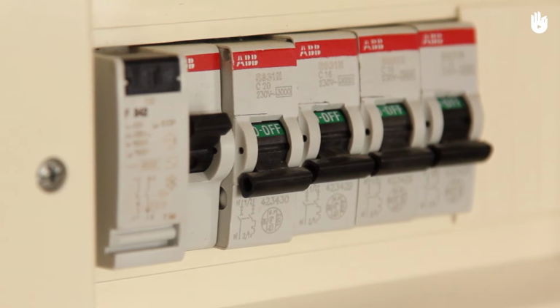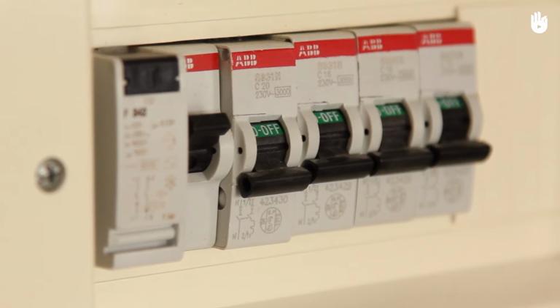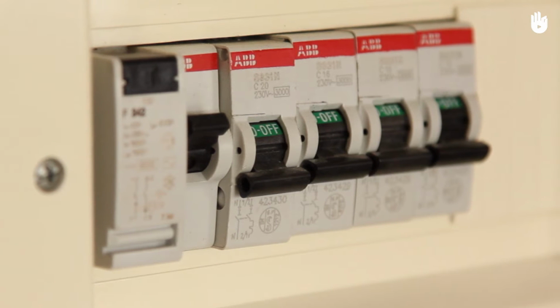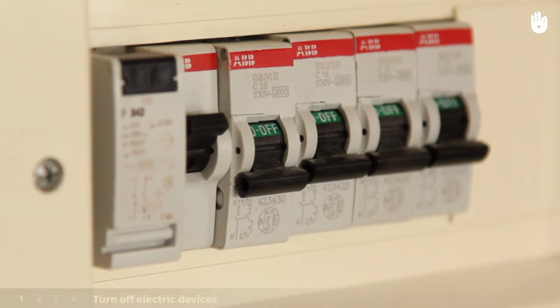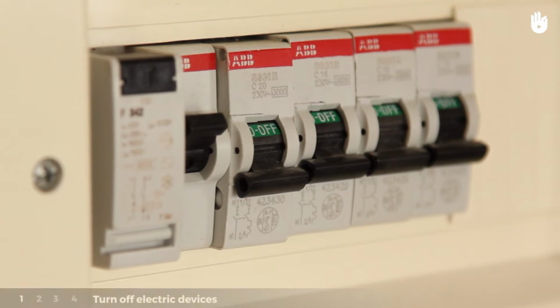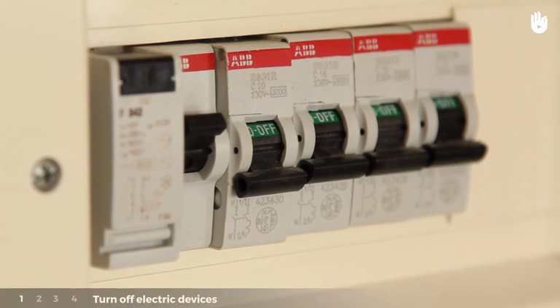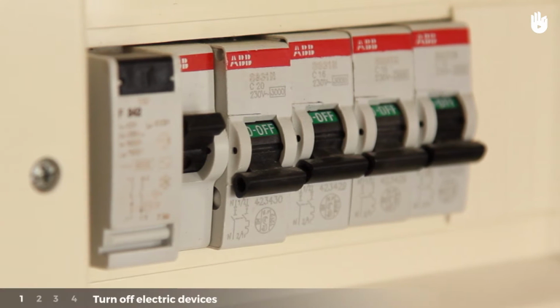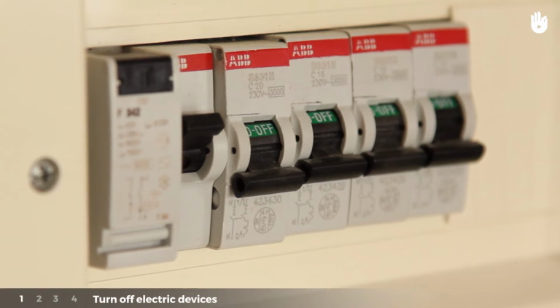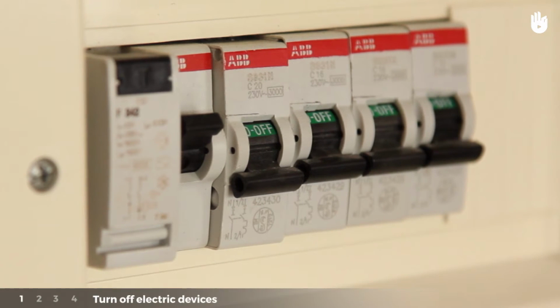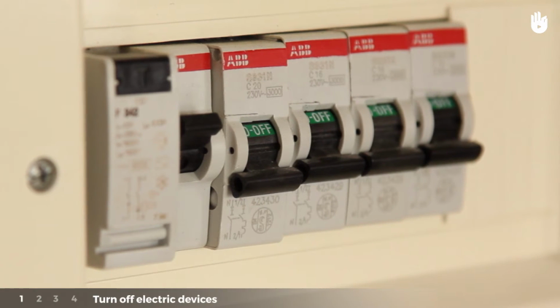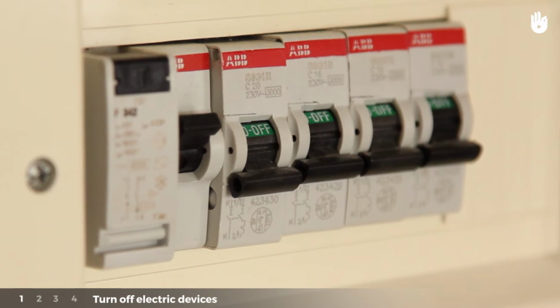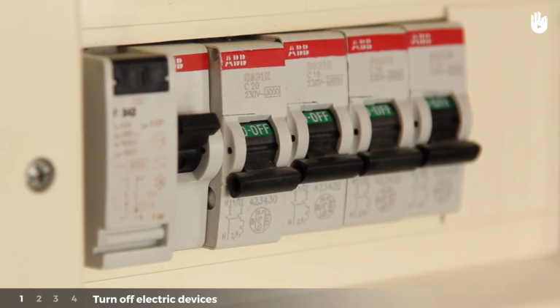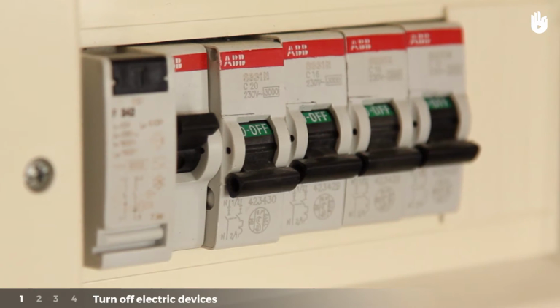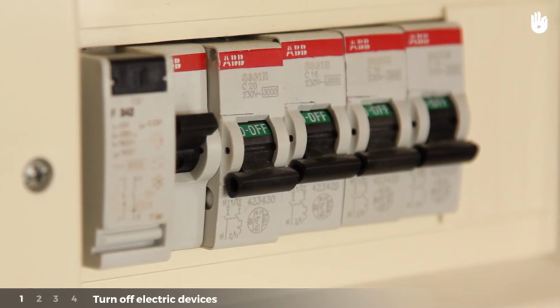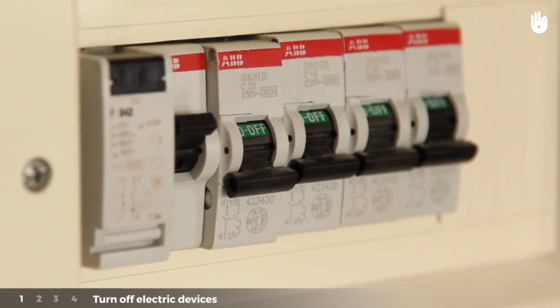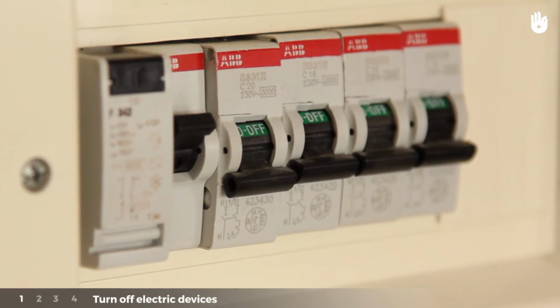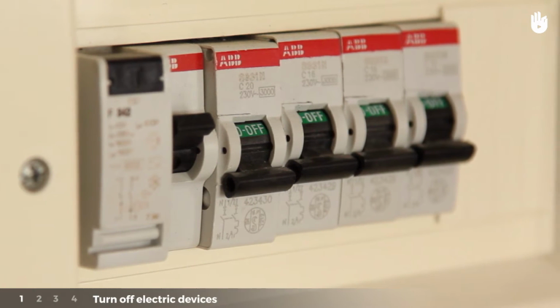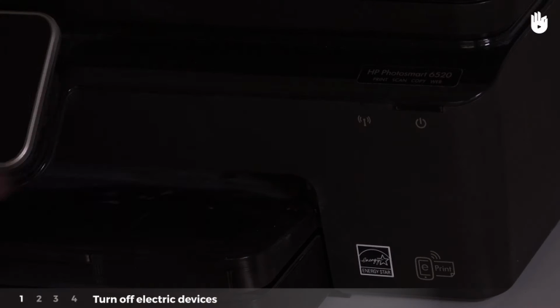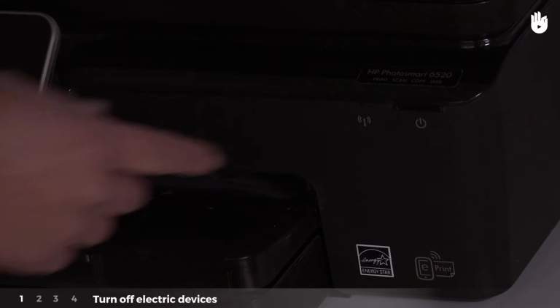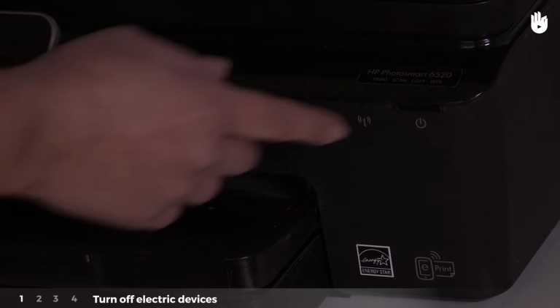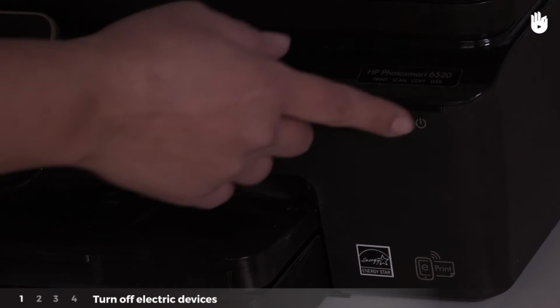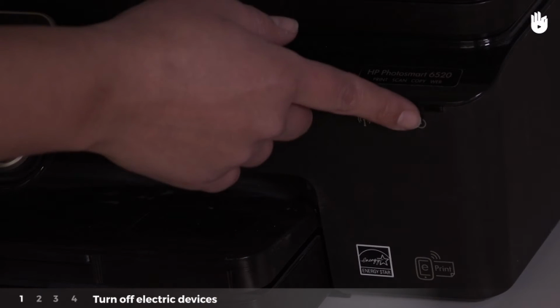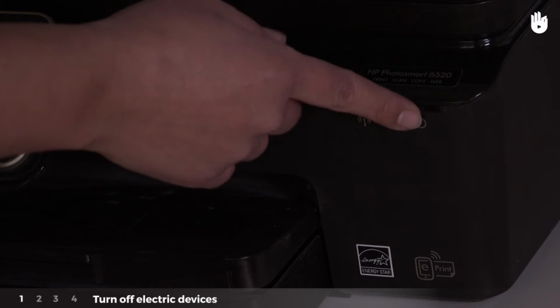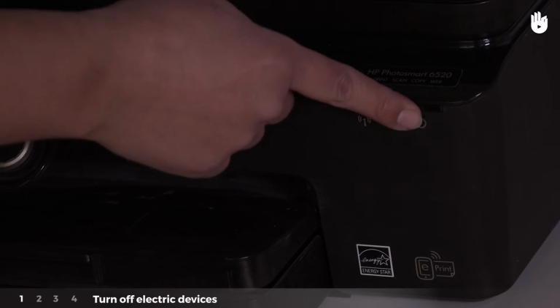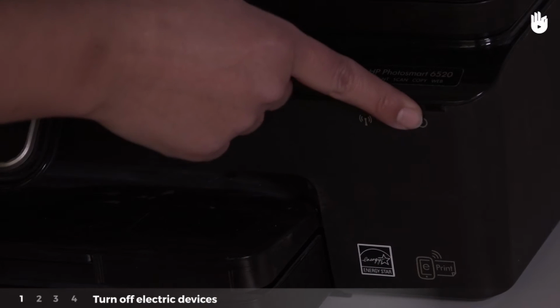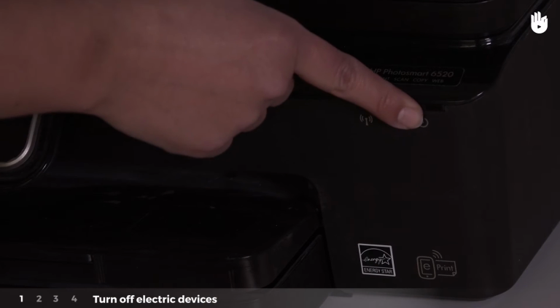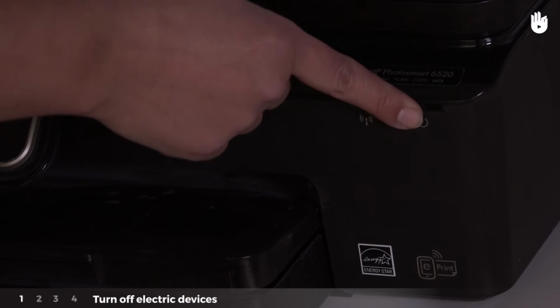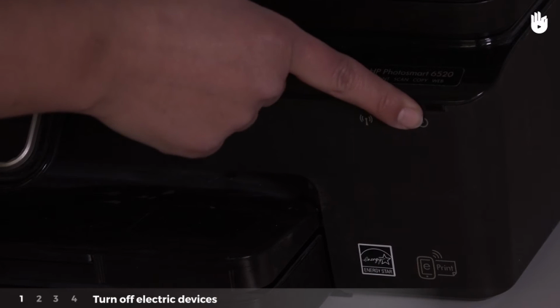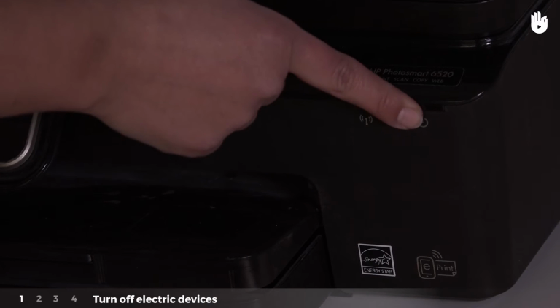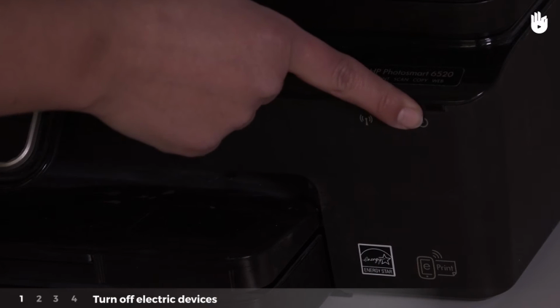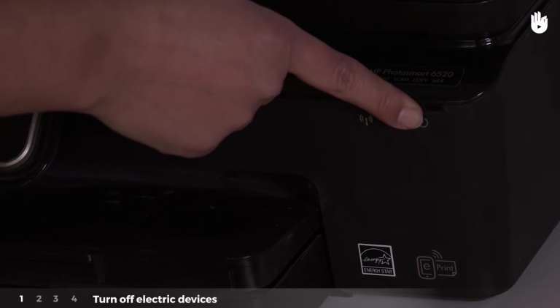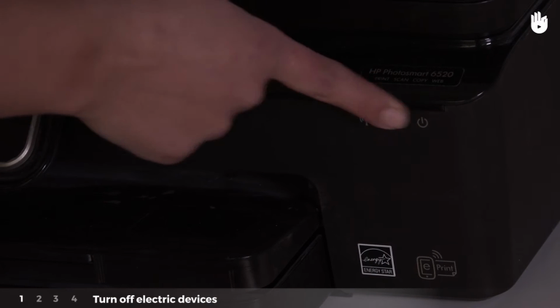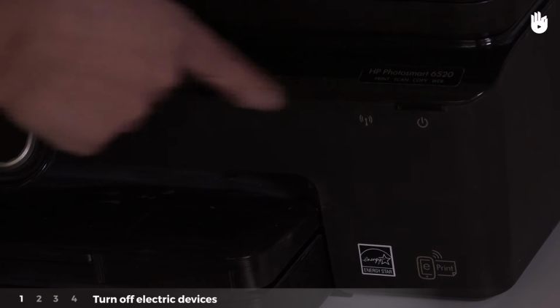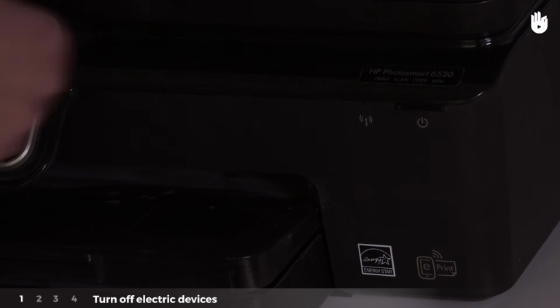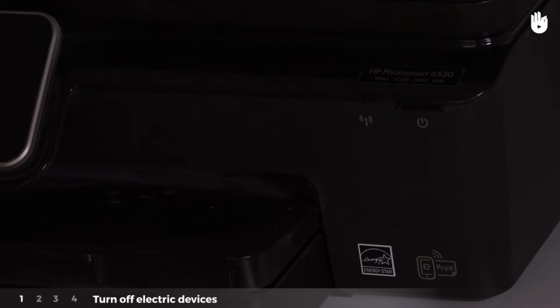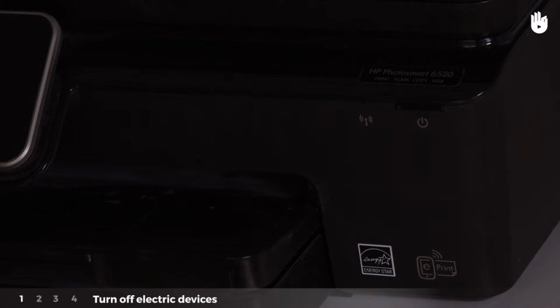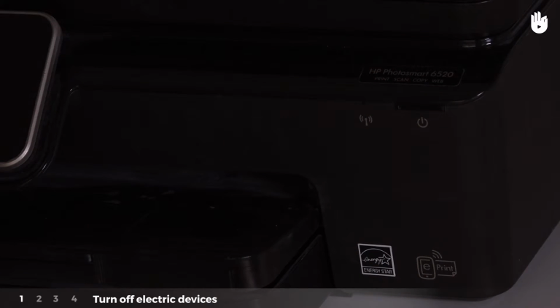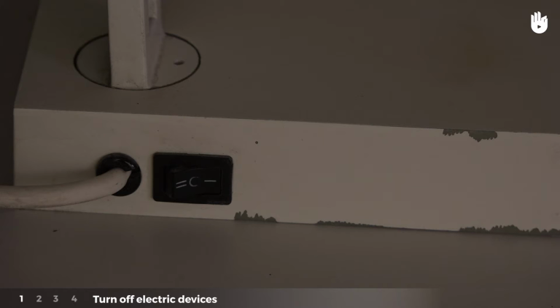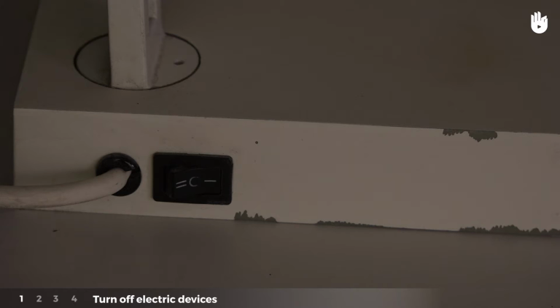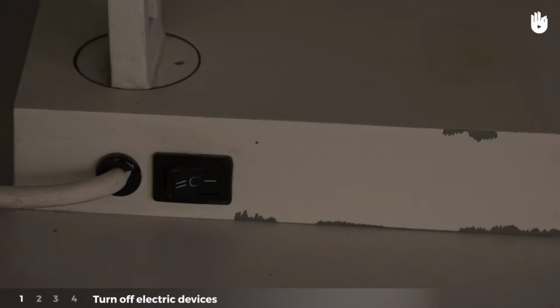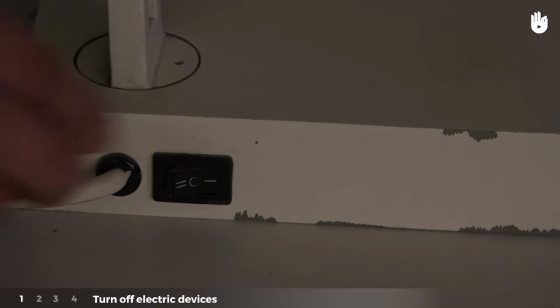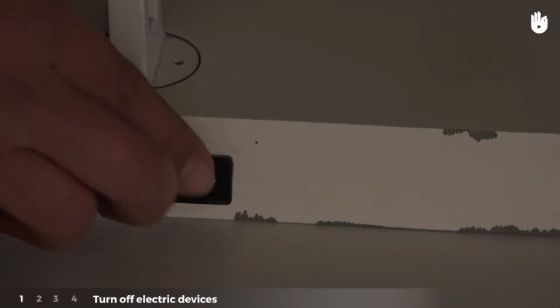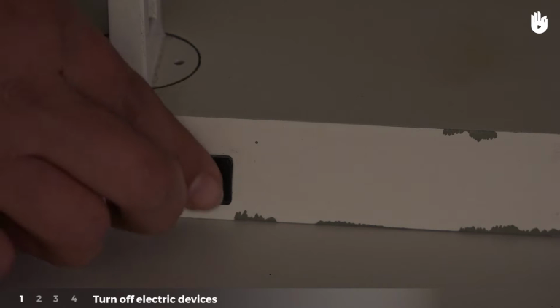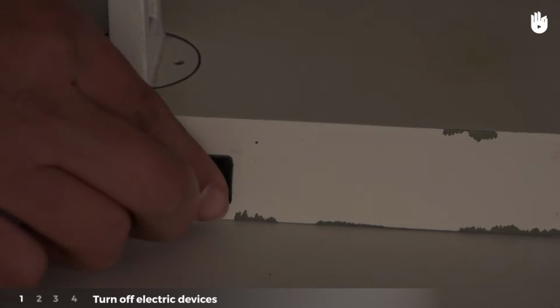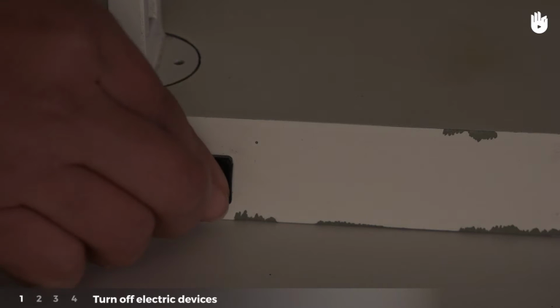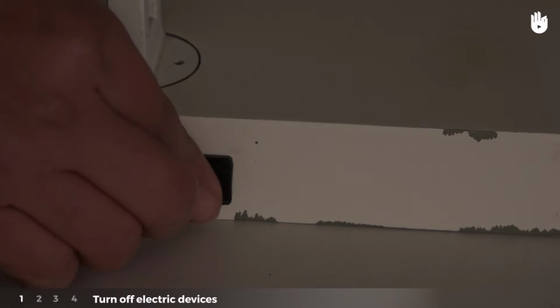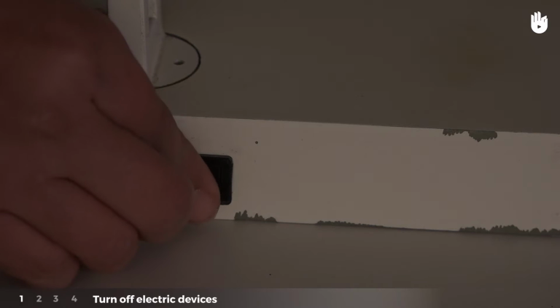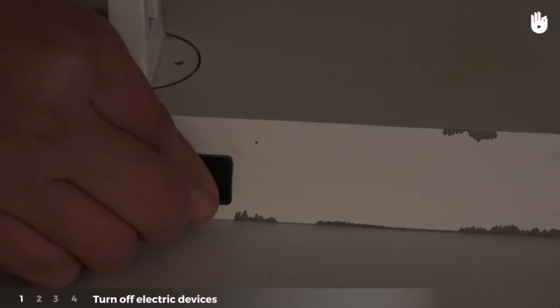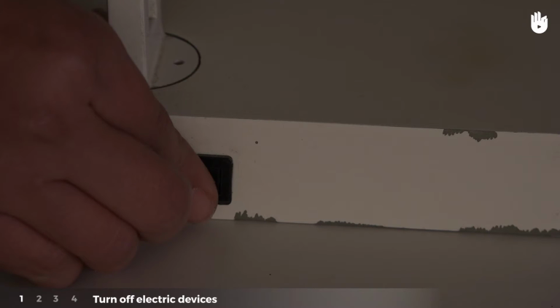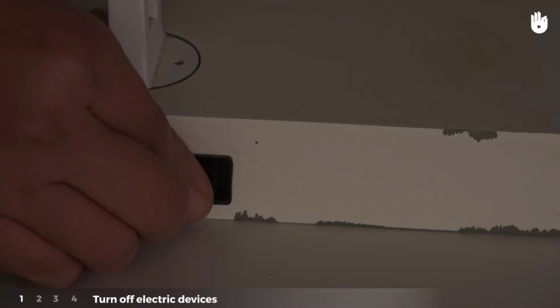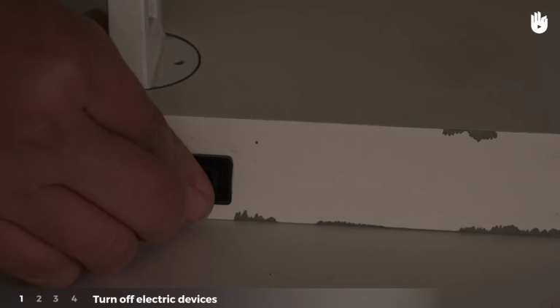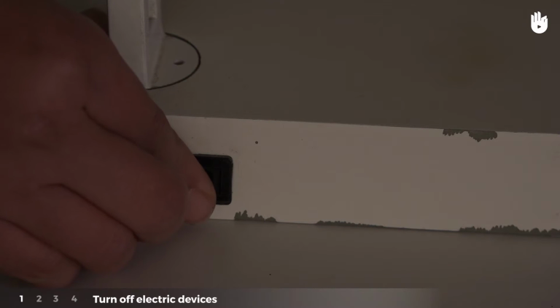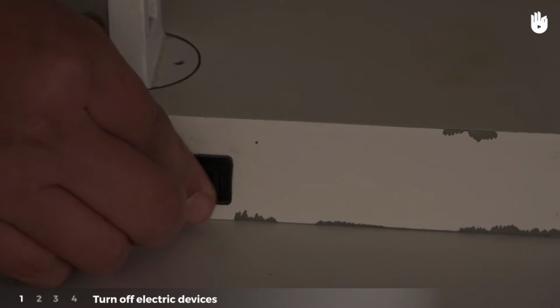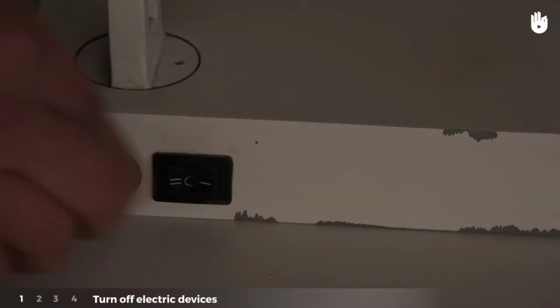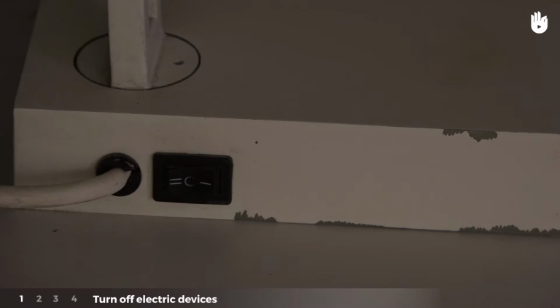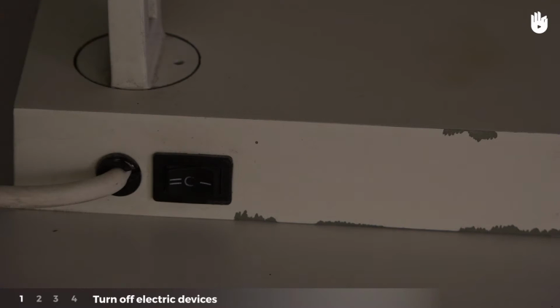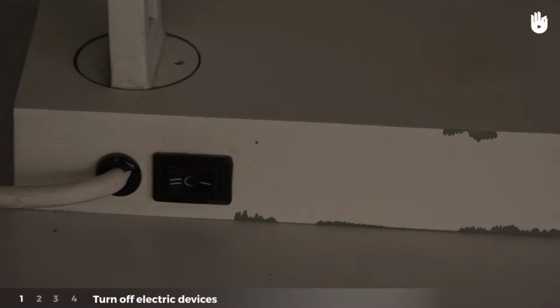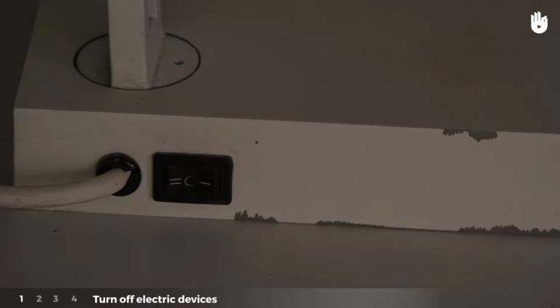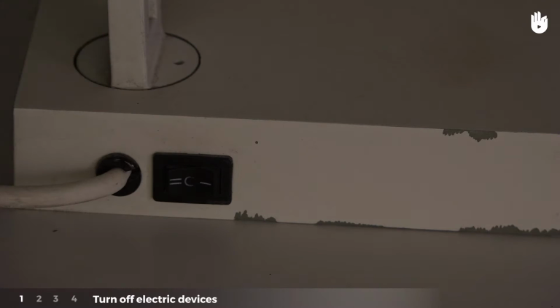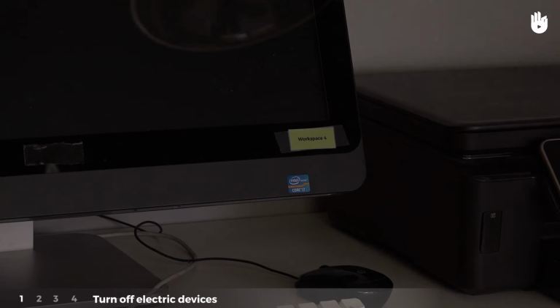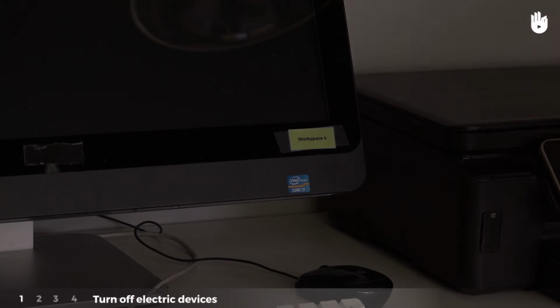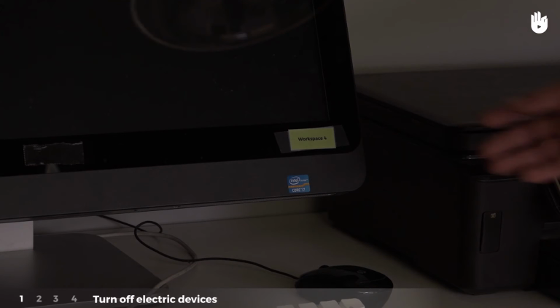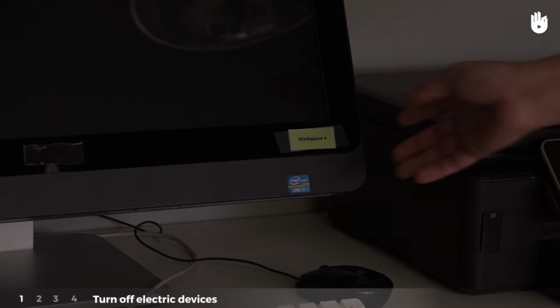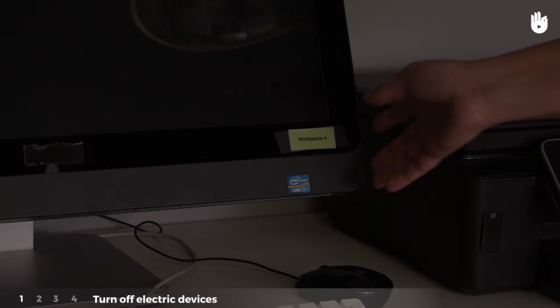Step 1: Turn off electric devices. Too many electric devices running at the same time might cause electrical problems. Turn them off.